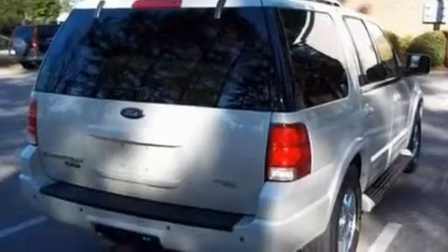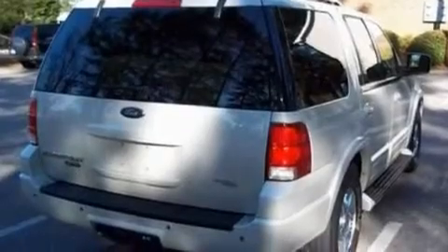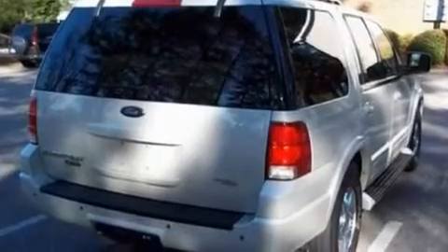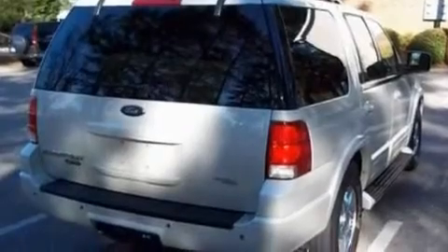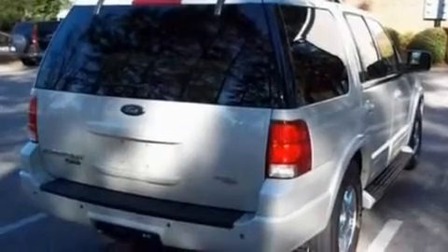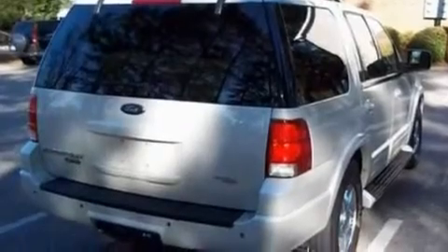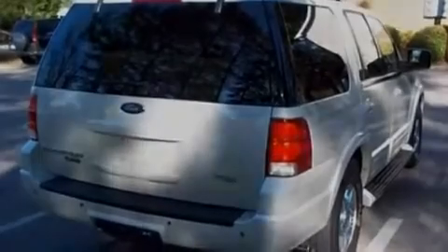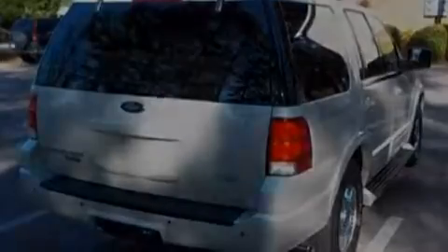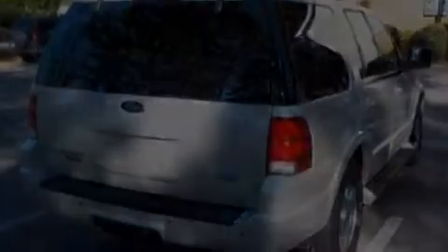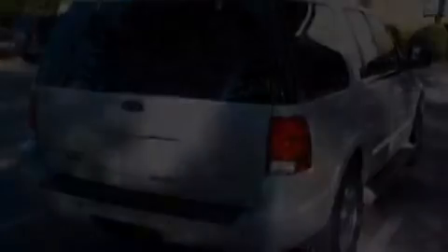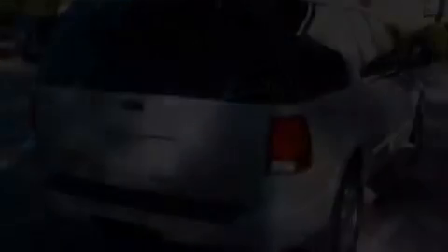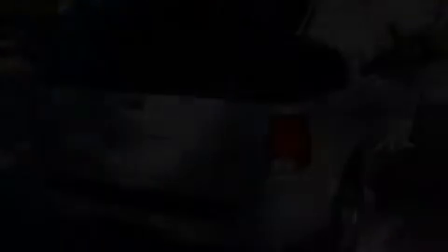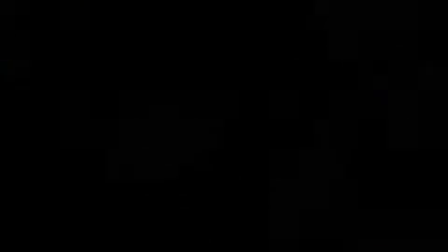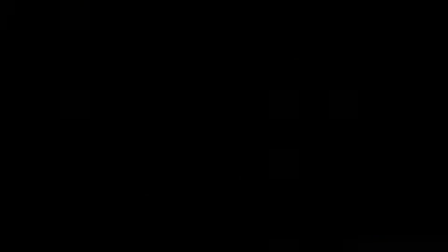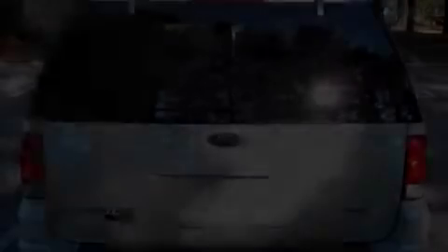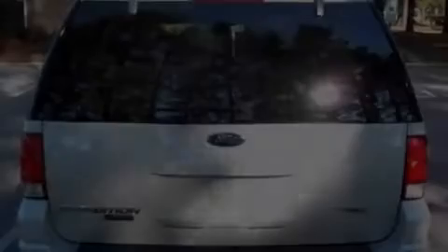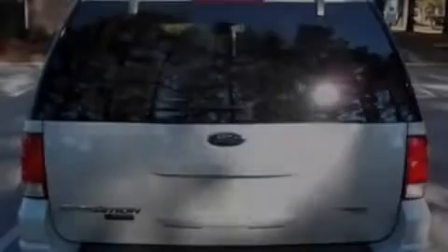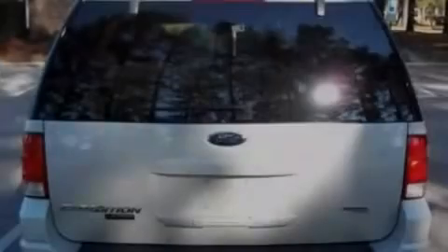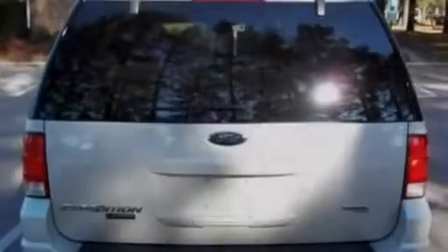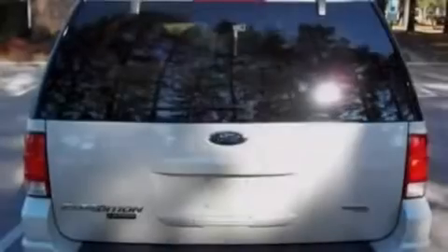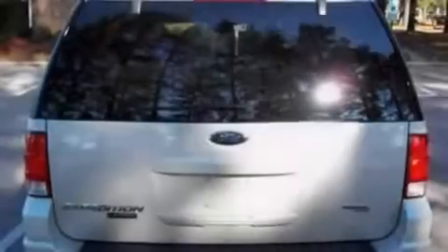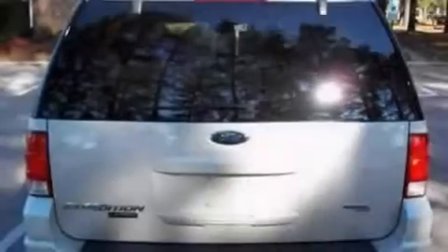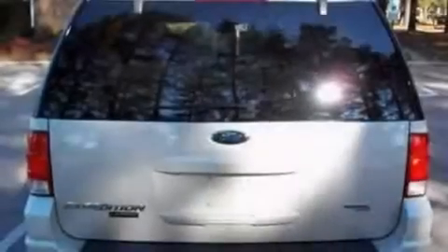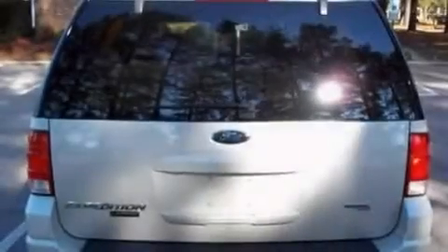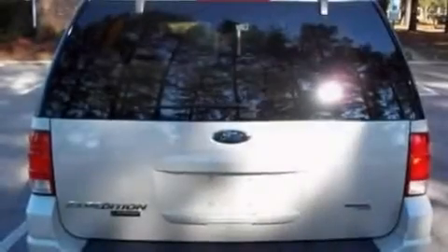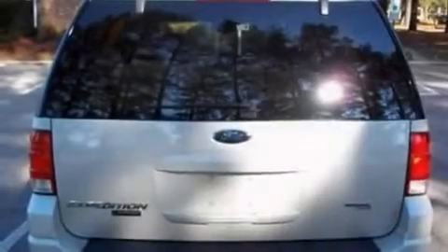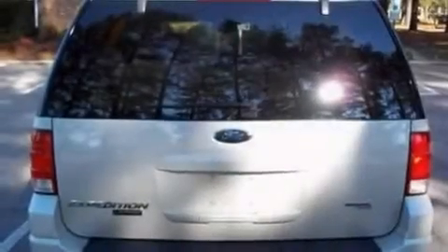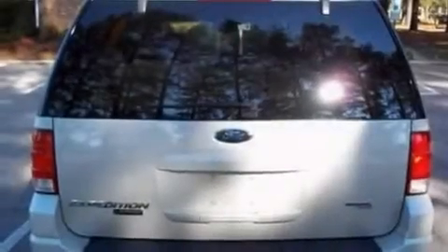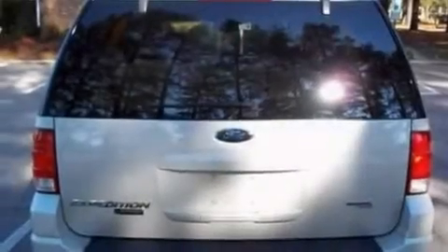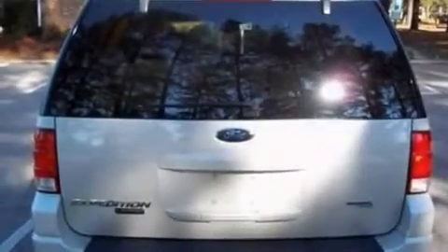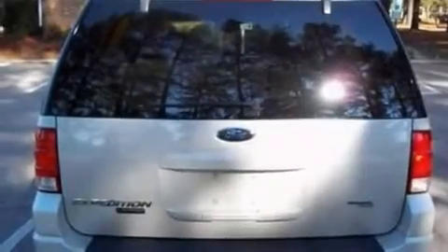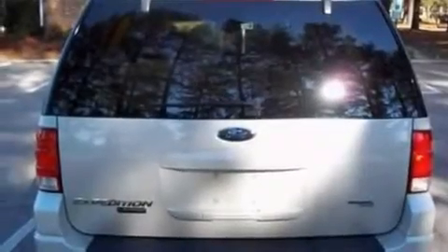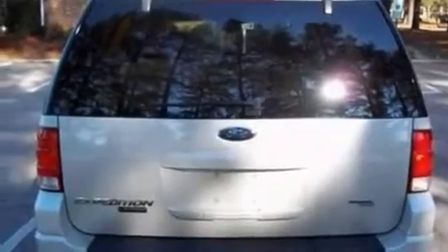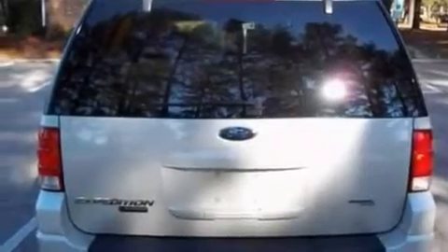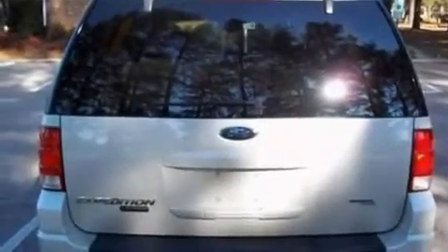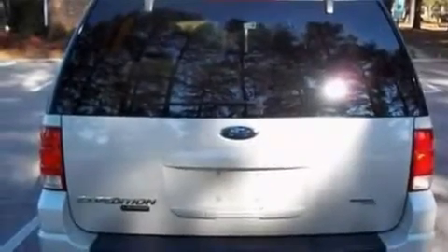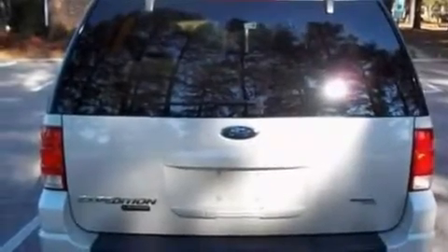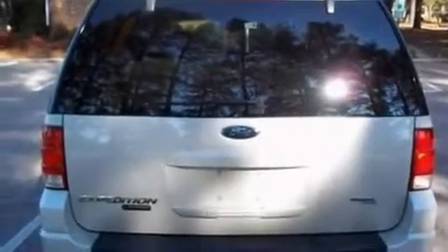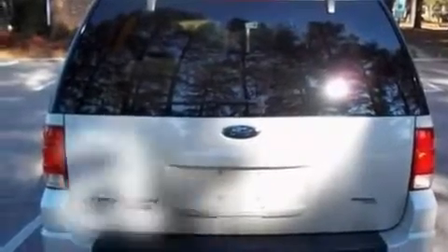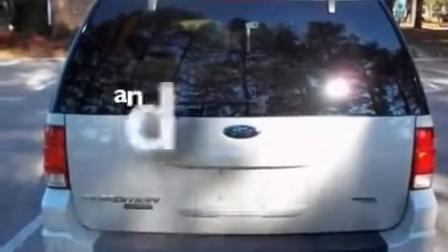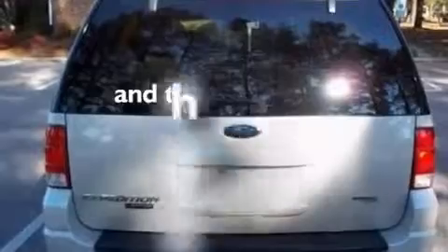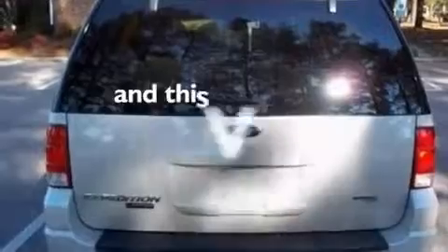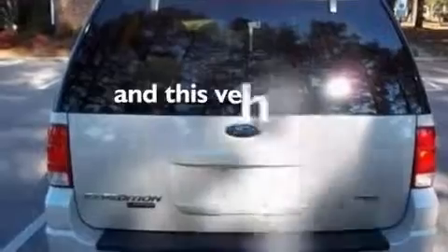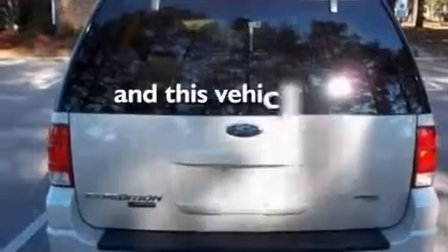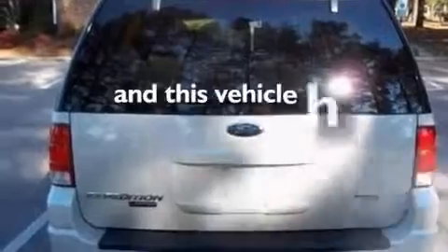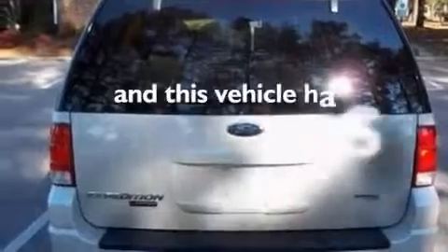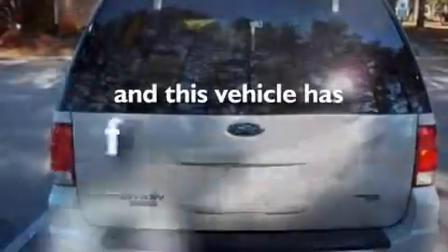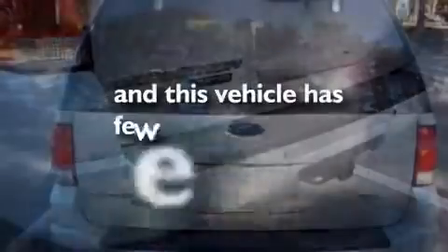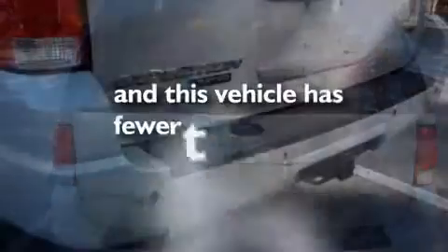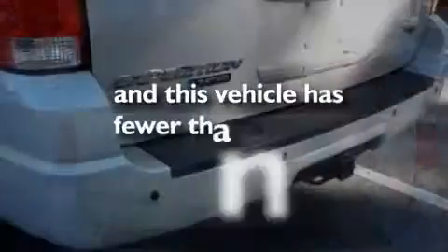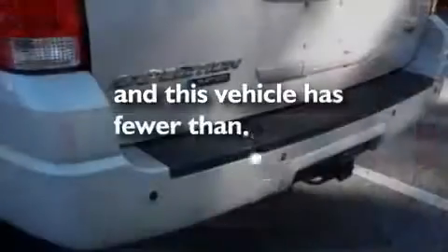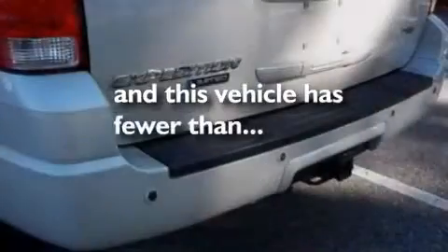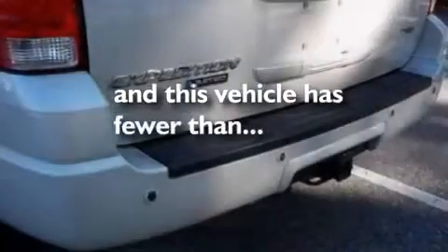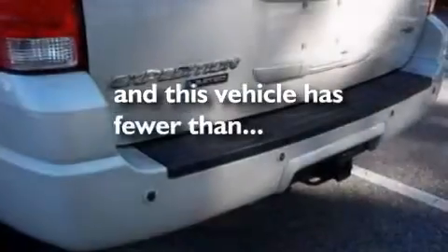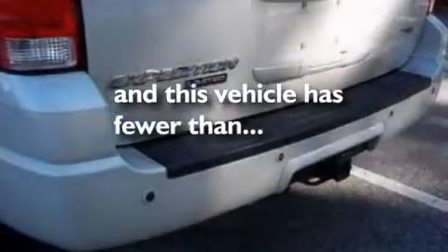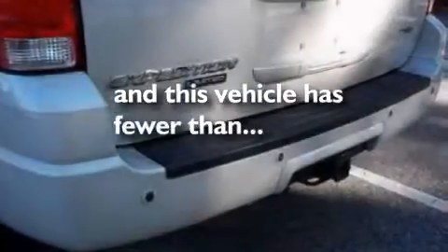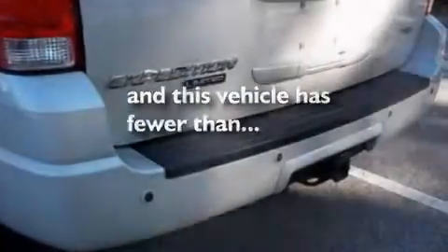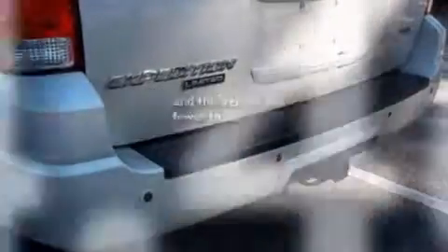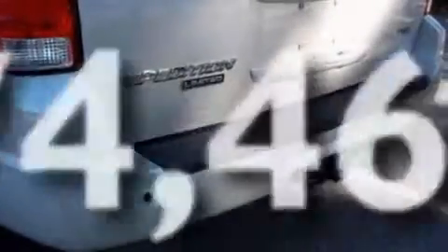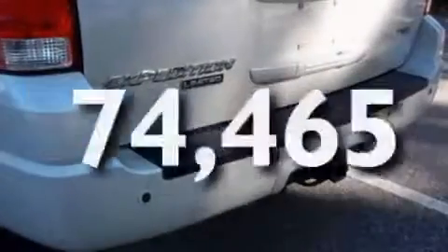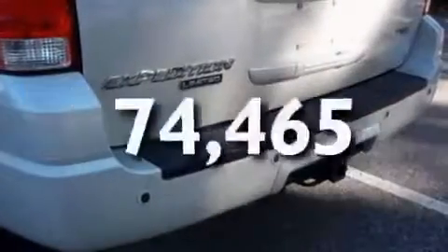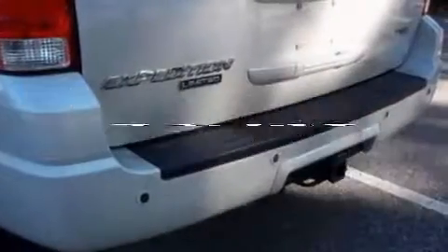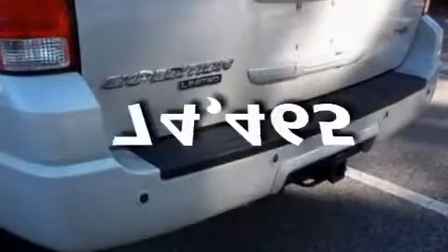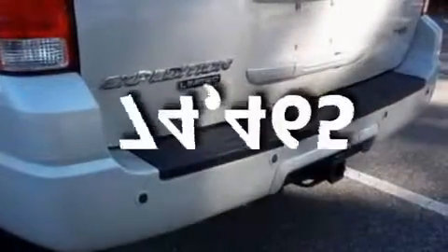17-inch wheels, a low-tire pressure indicator, a sunroof, and this vehicle has fewer than 75,000 miles on the odometer.